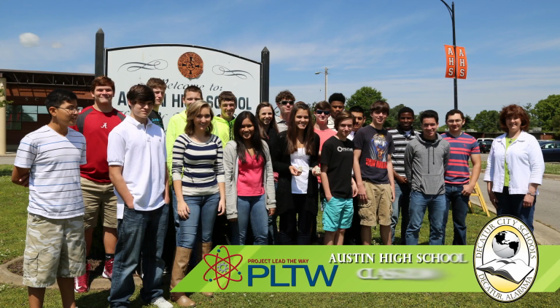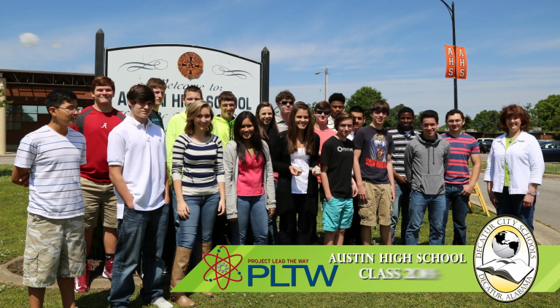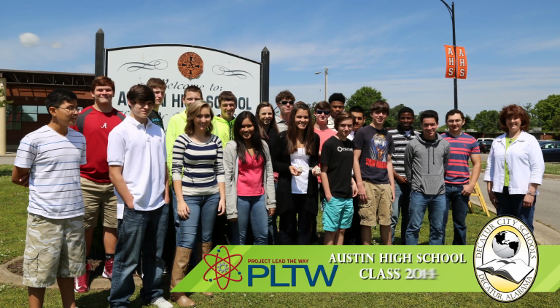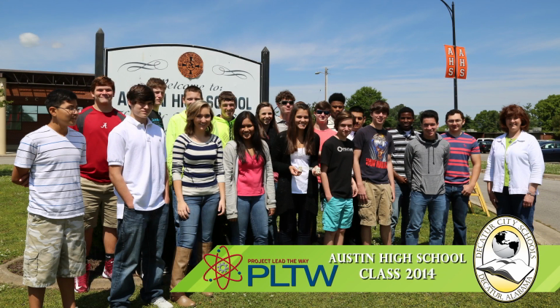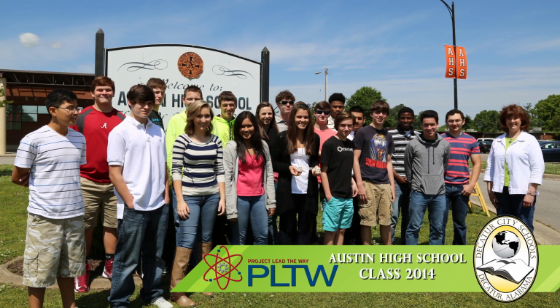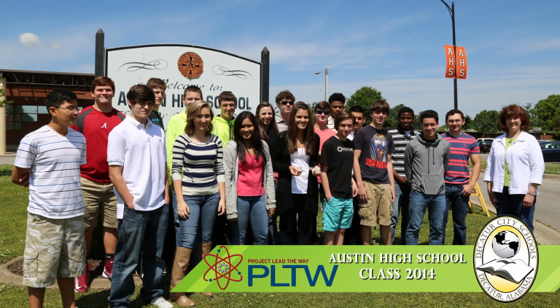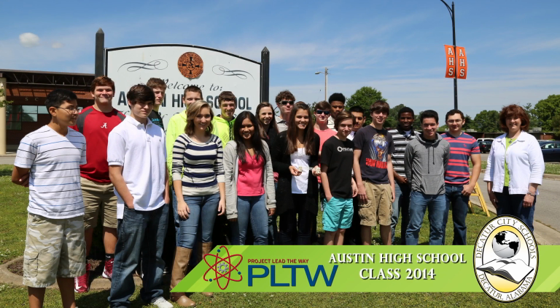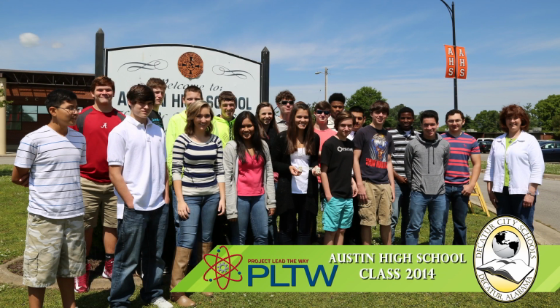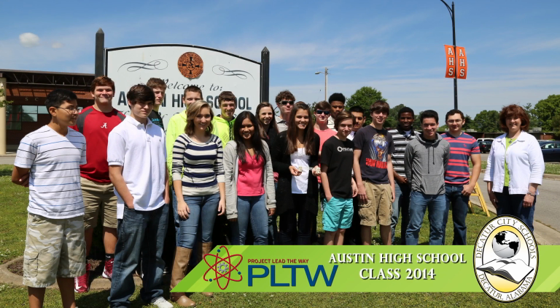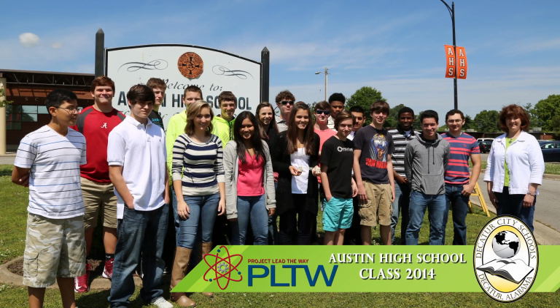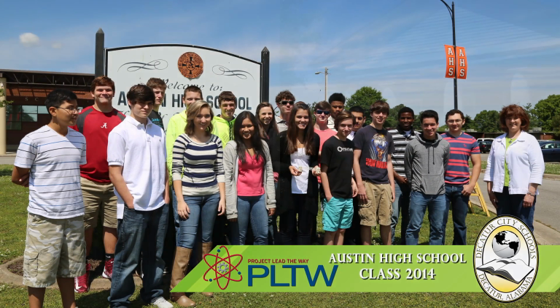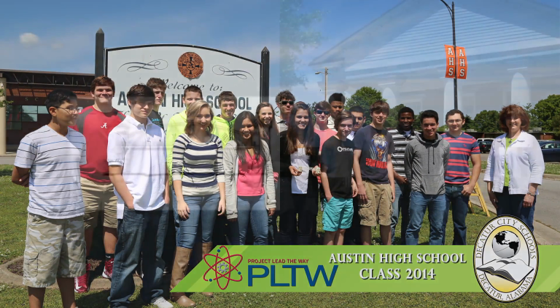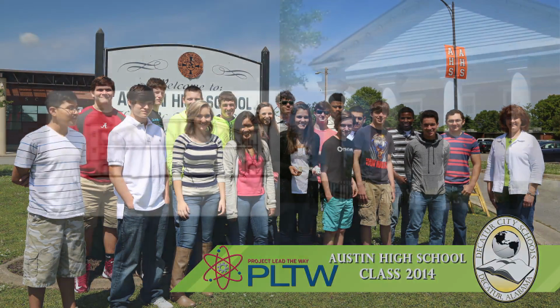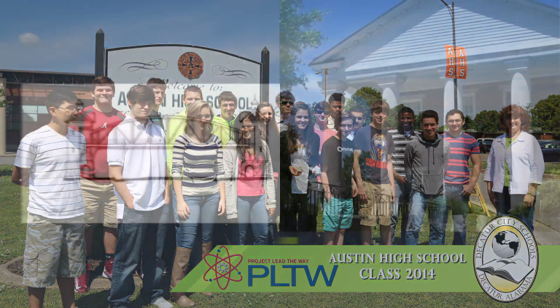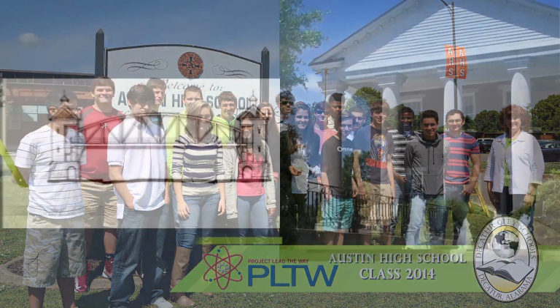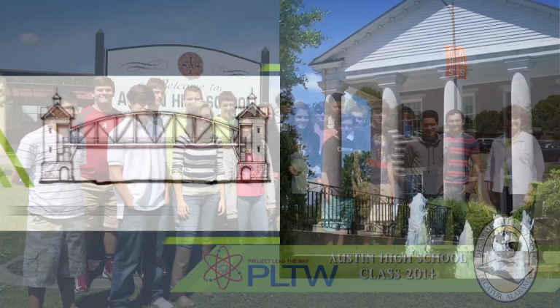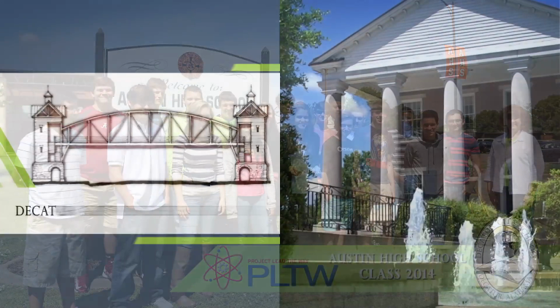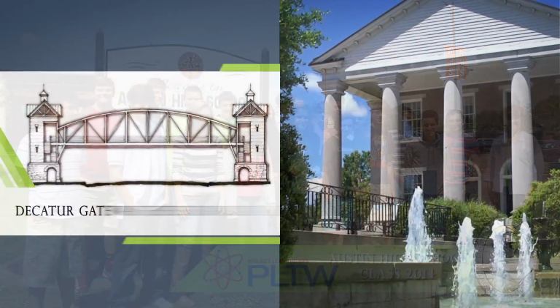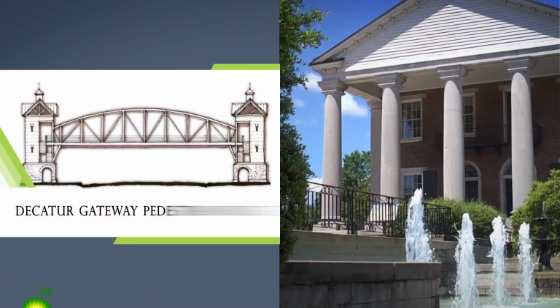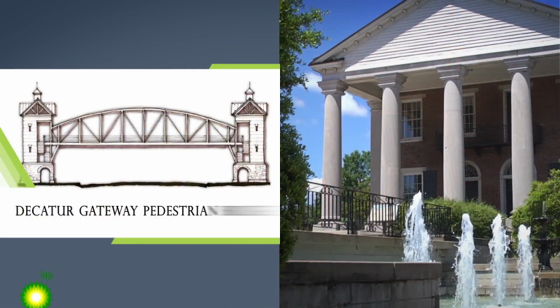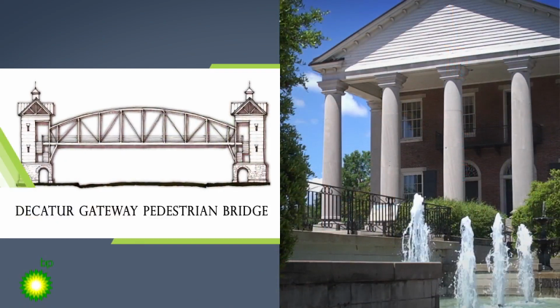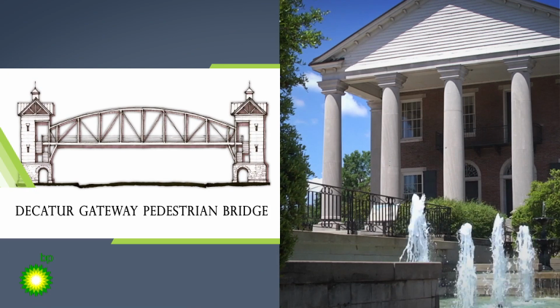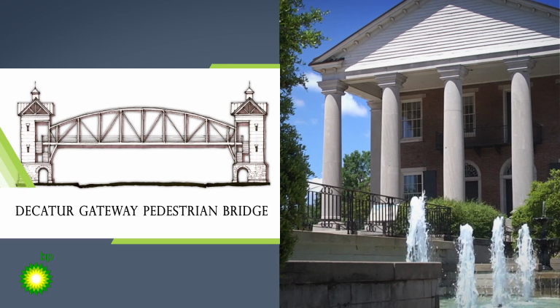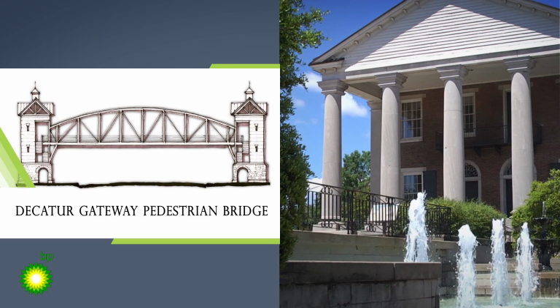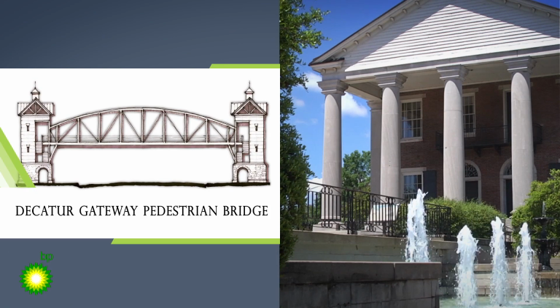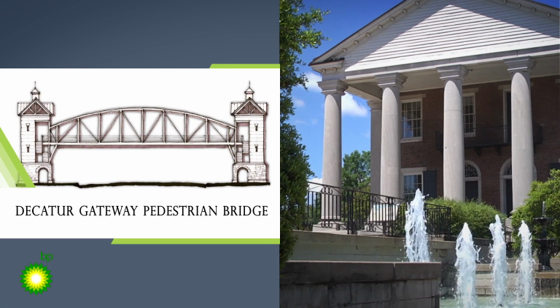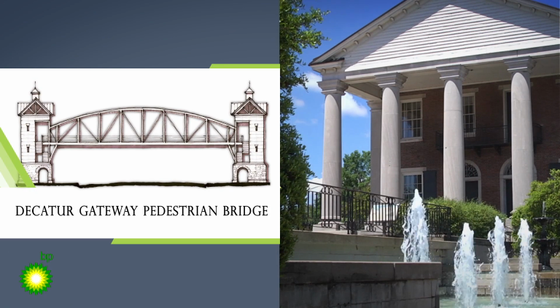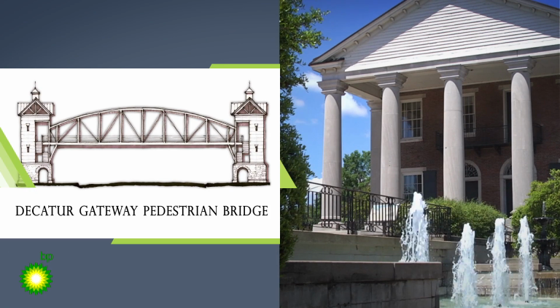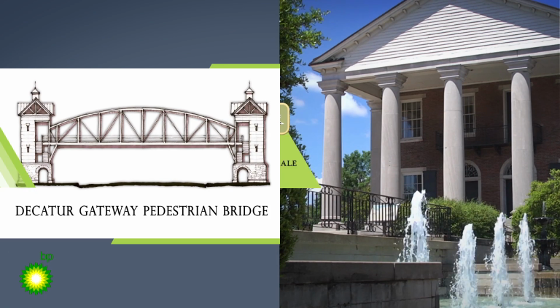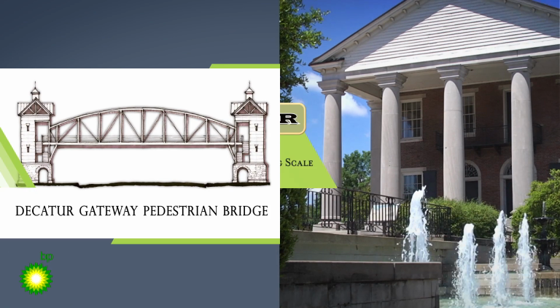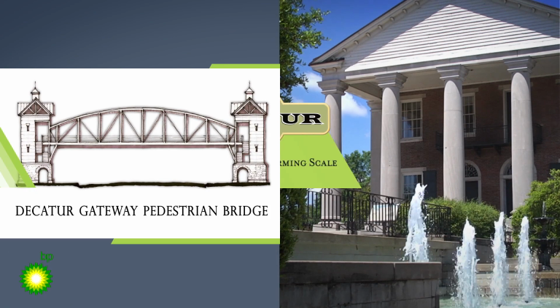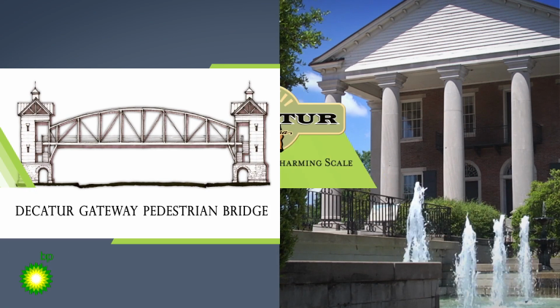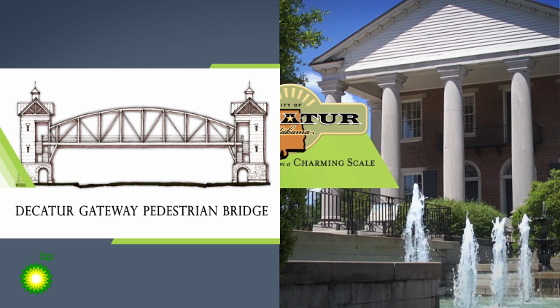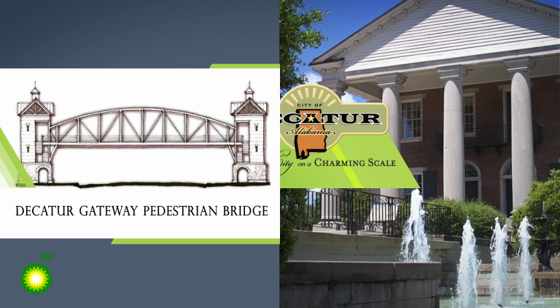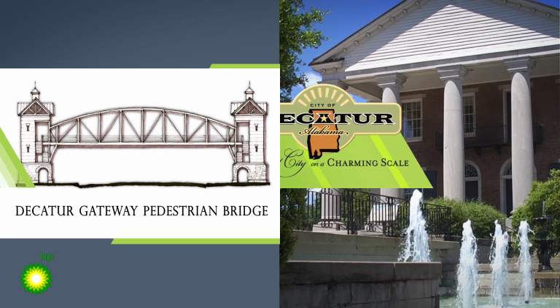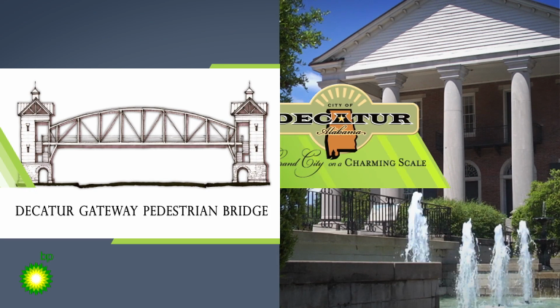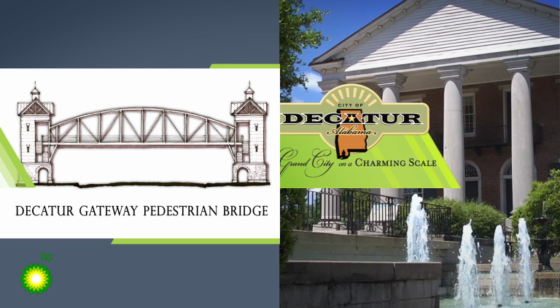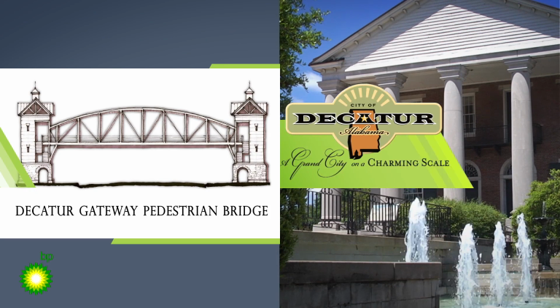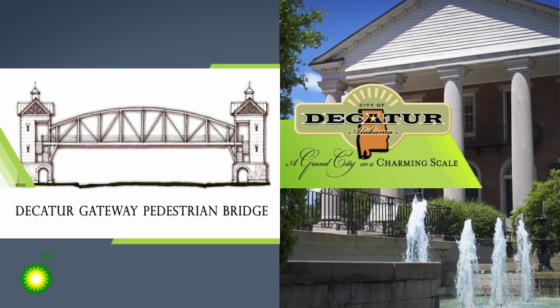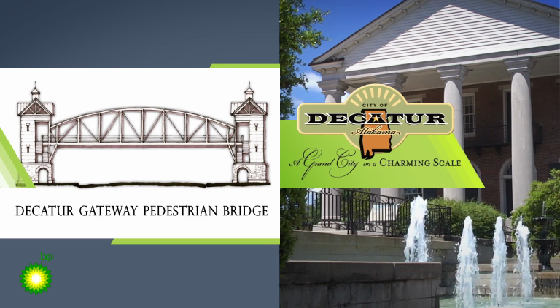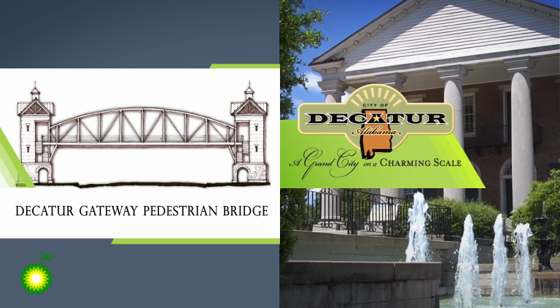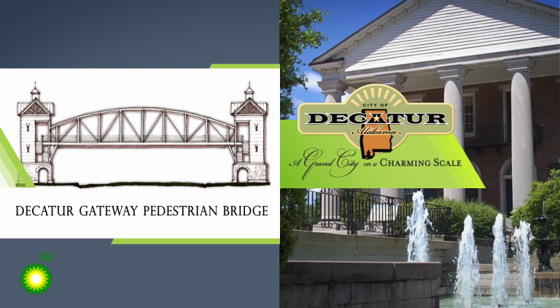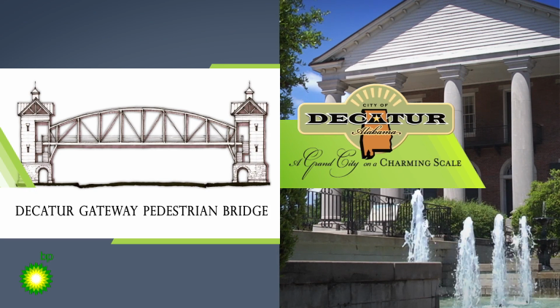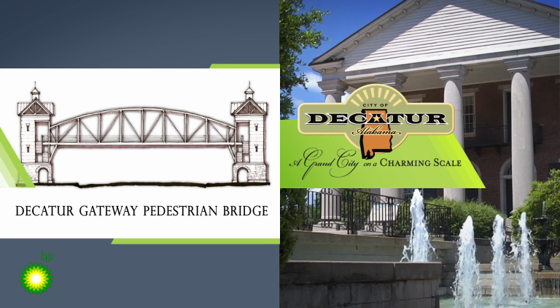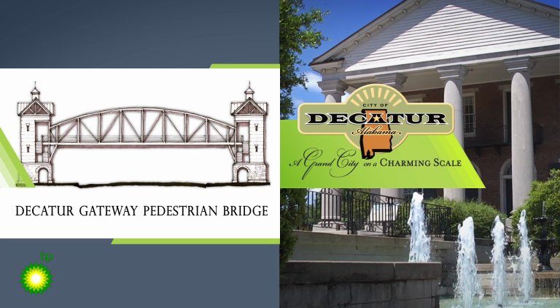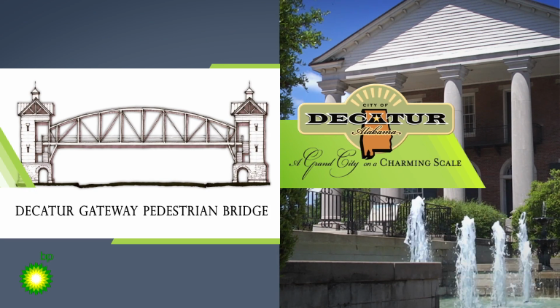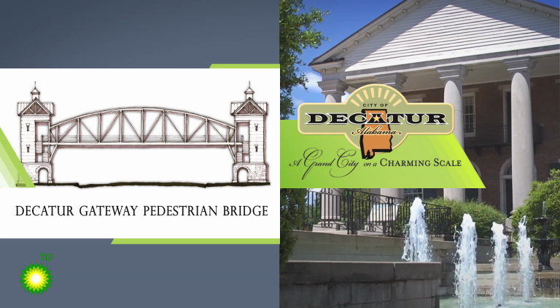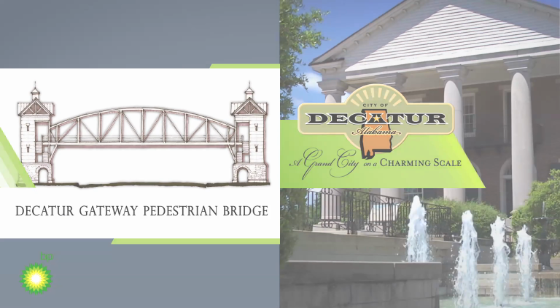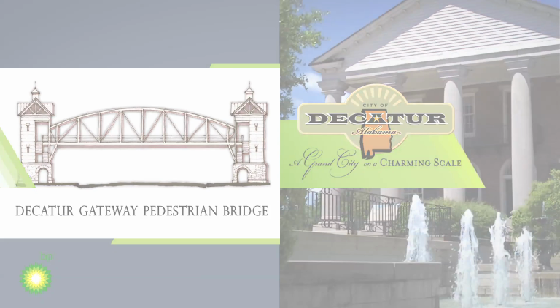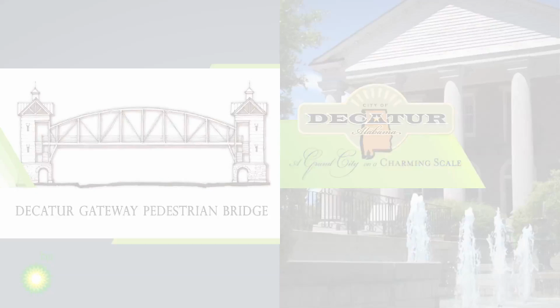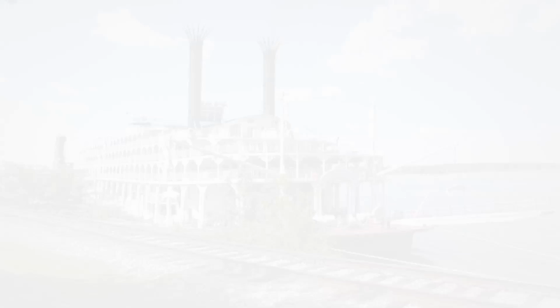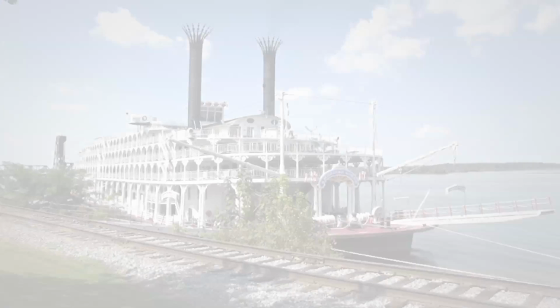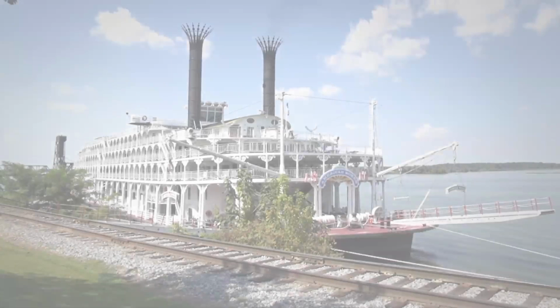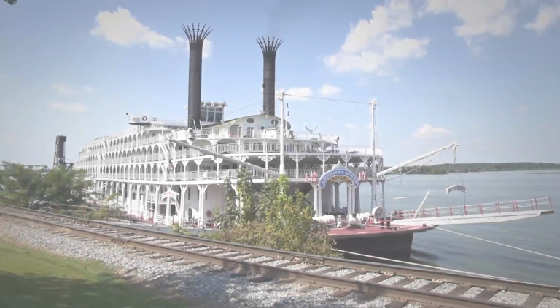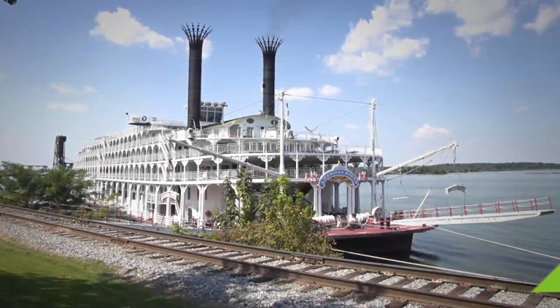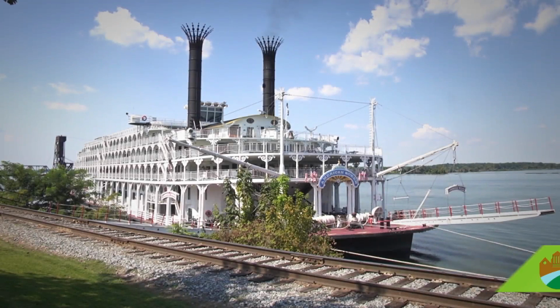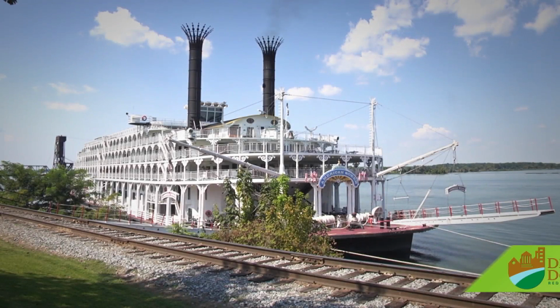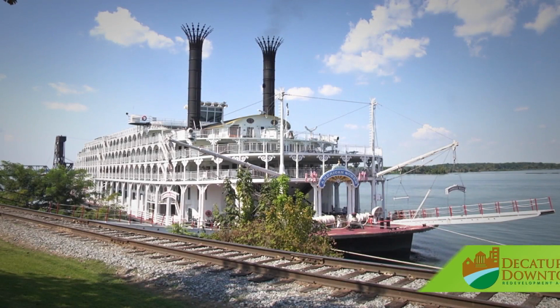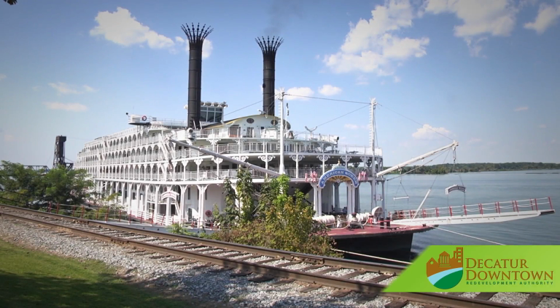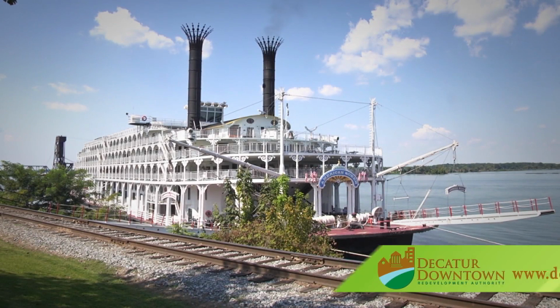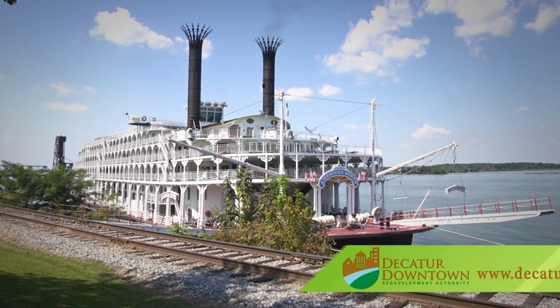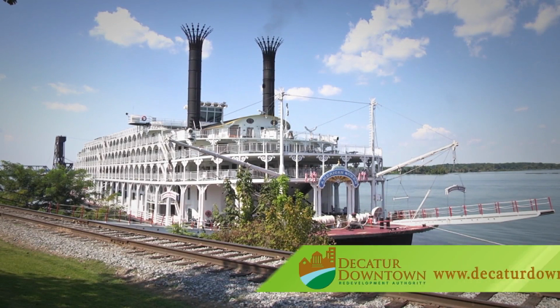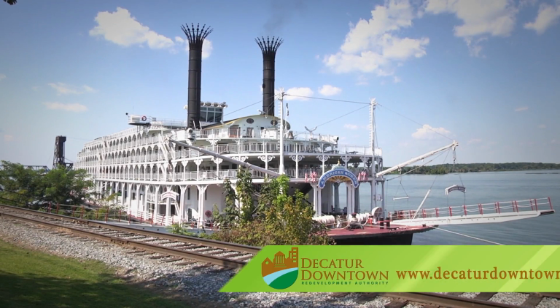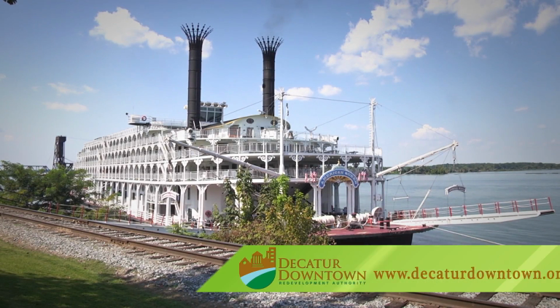Fundamentally, it is a monument that binds and commemorates the city of Decatur with the heritage of its birth on the banks of the Tennessee River.